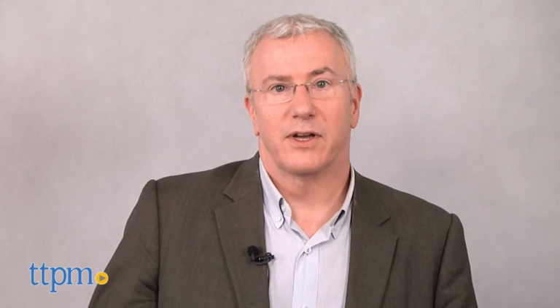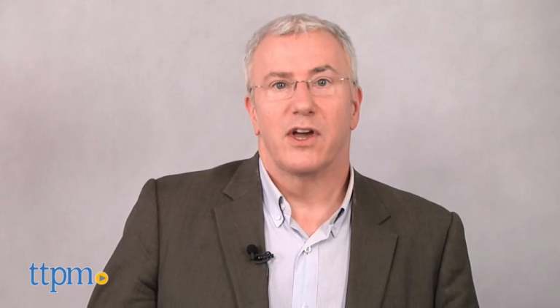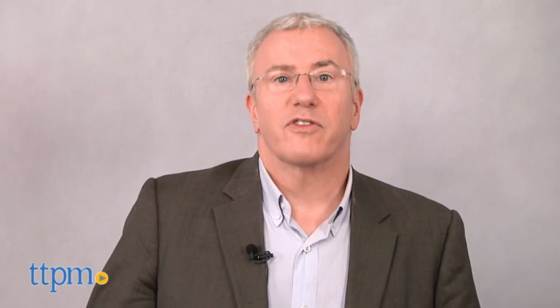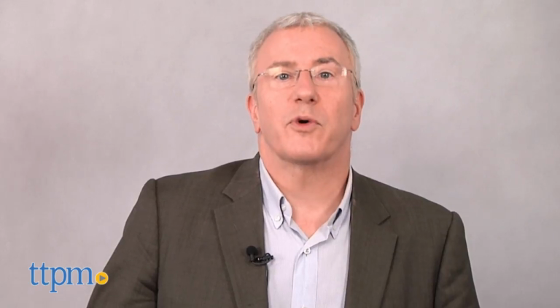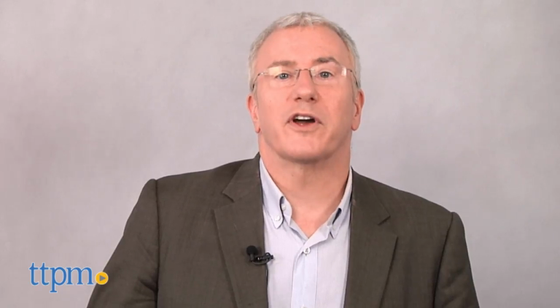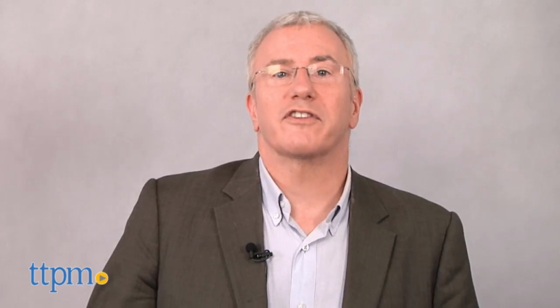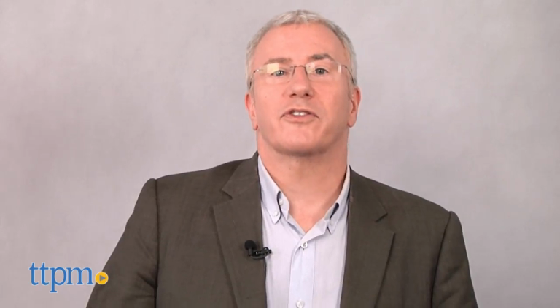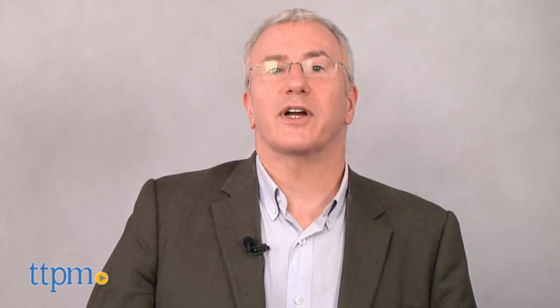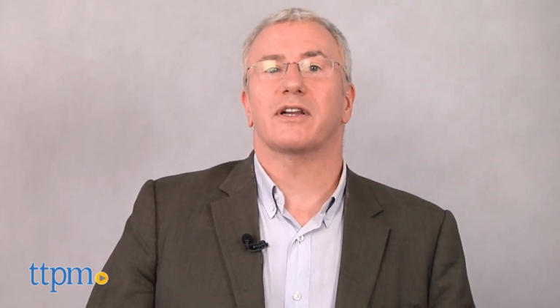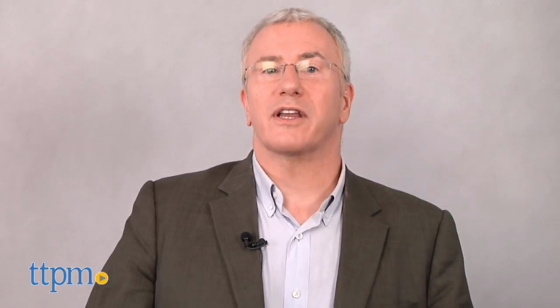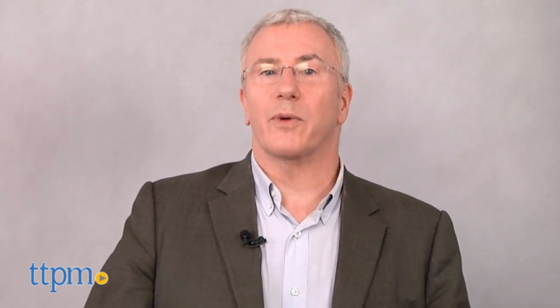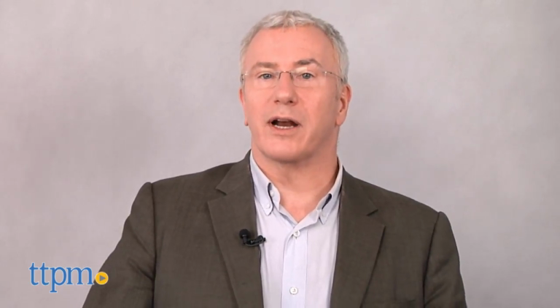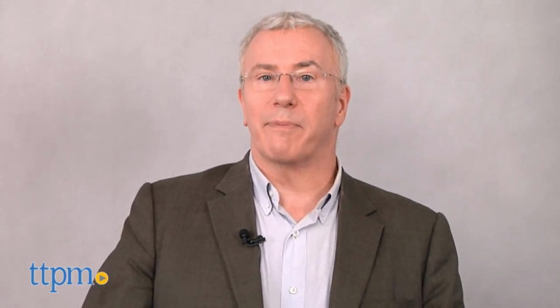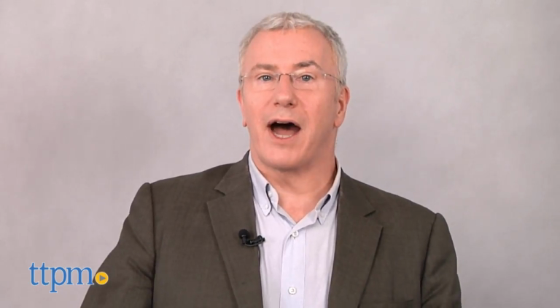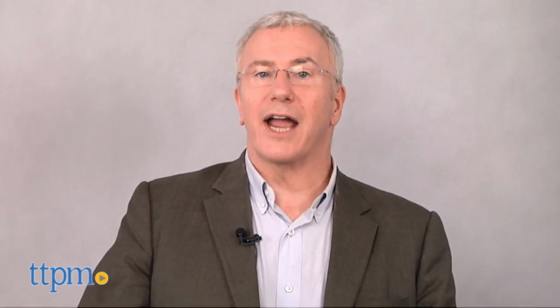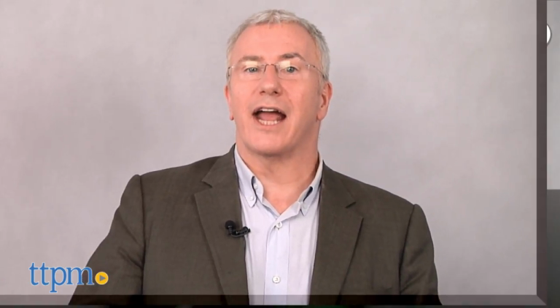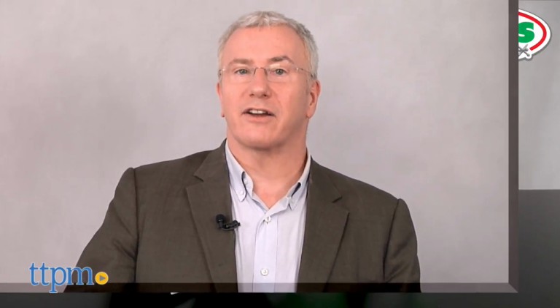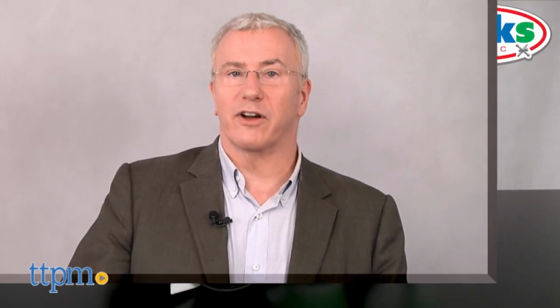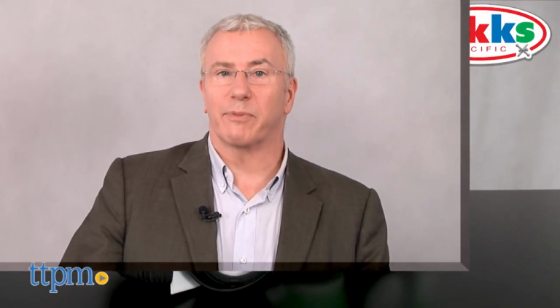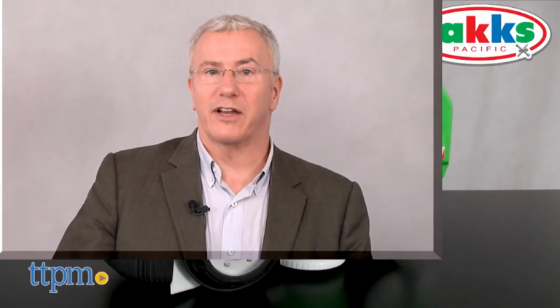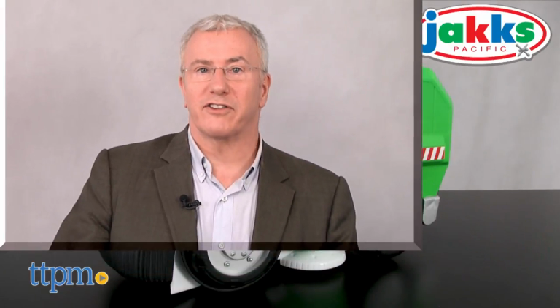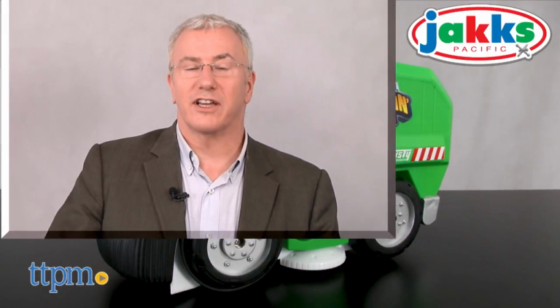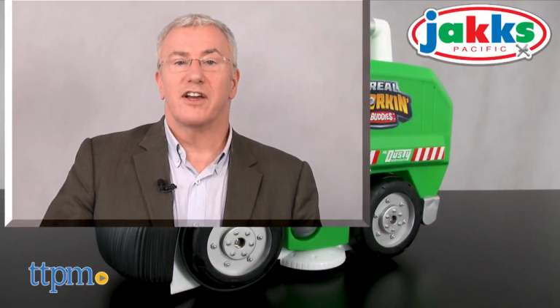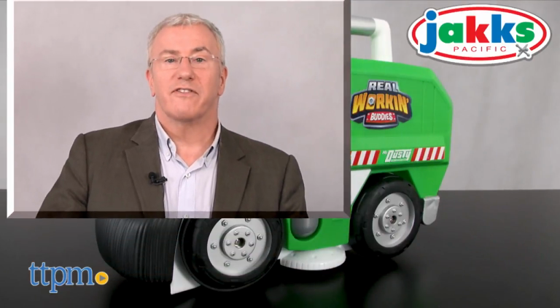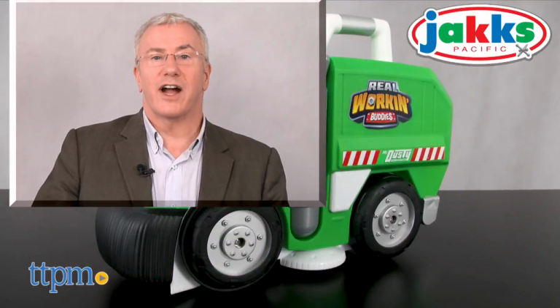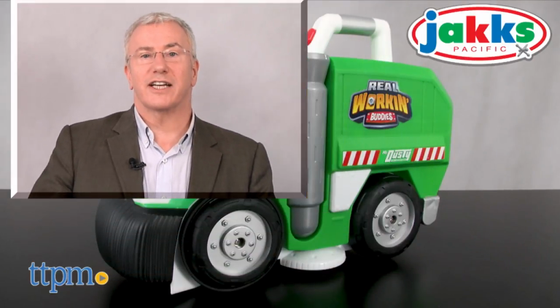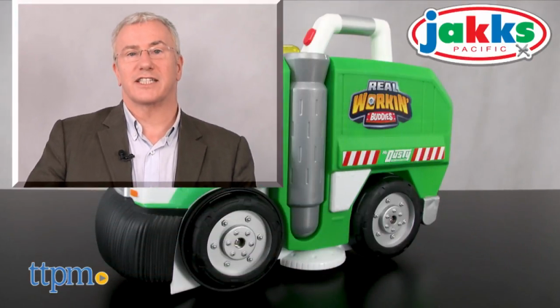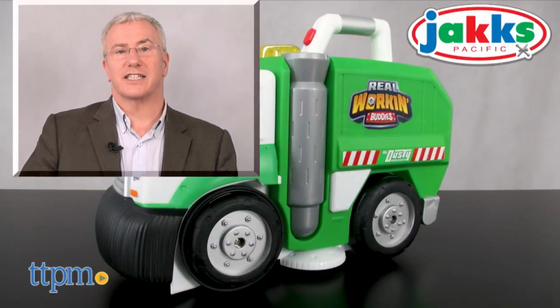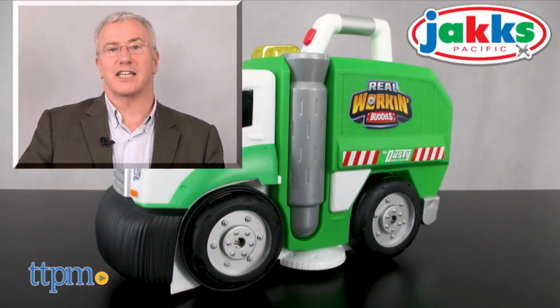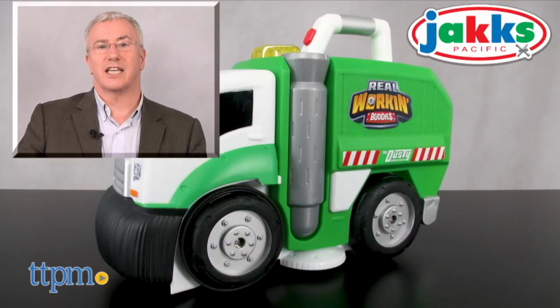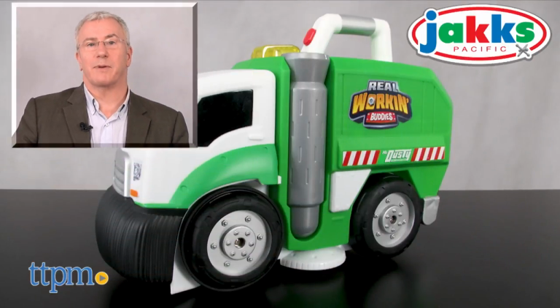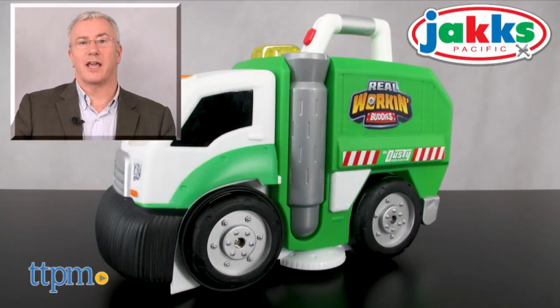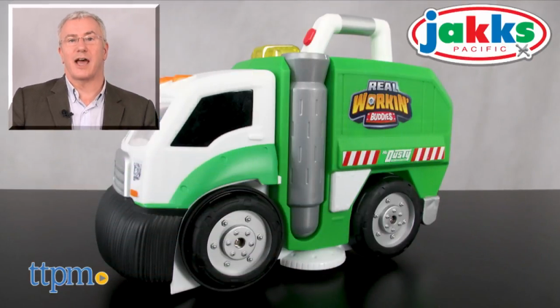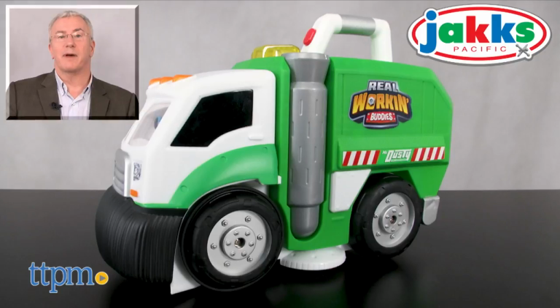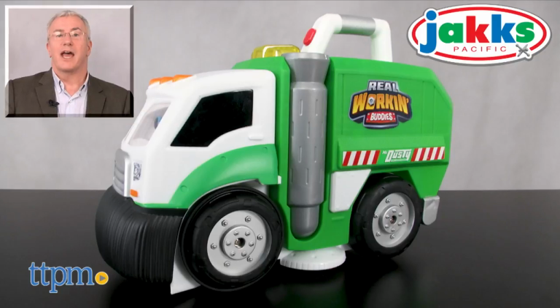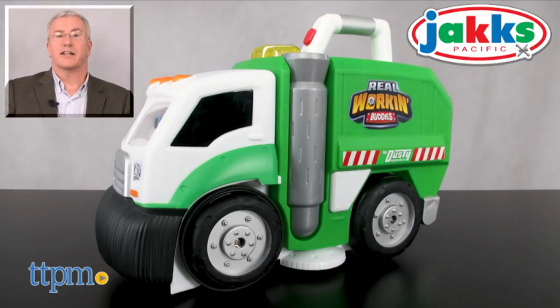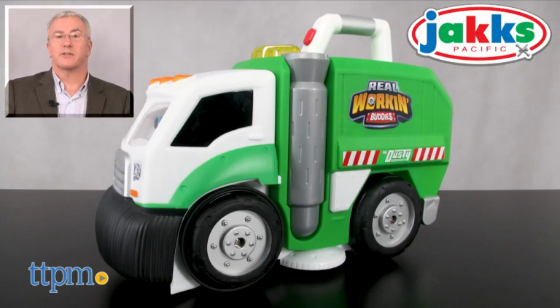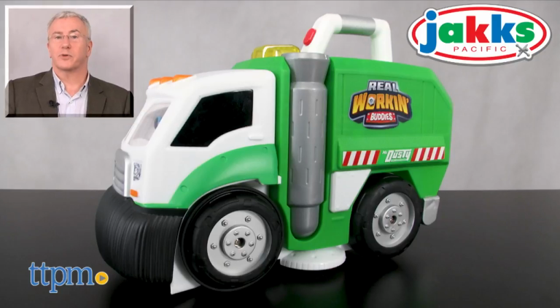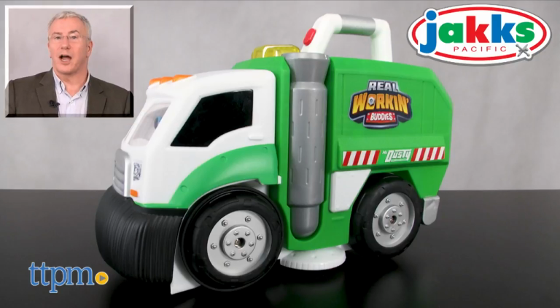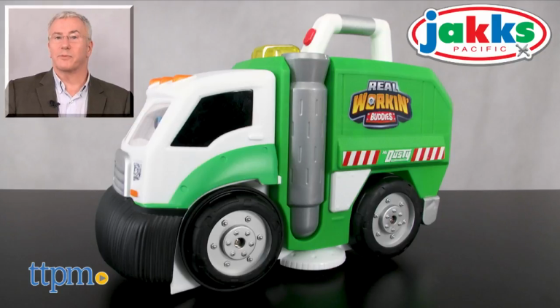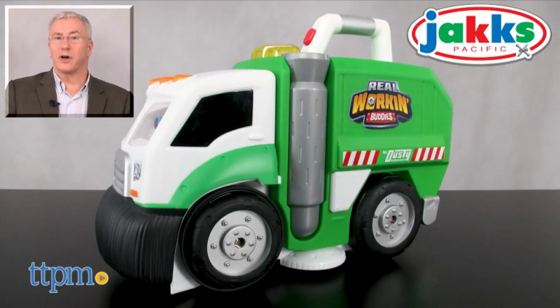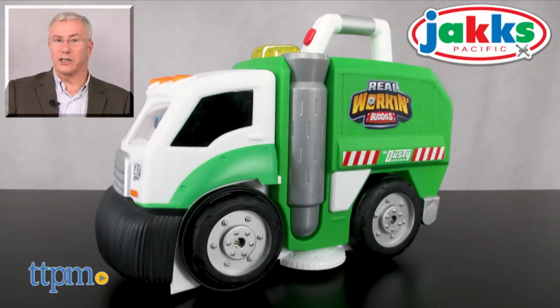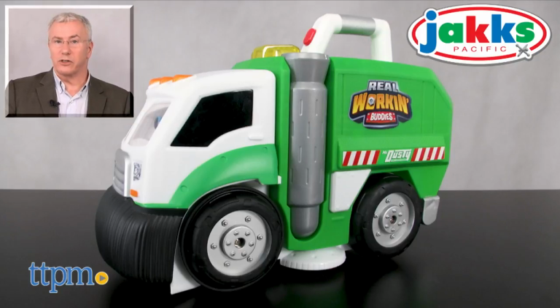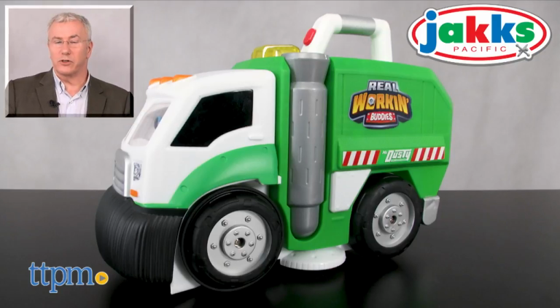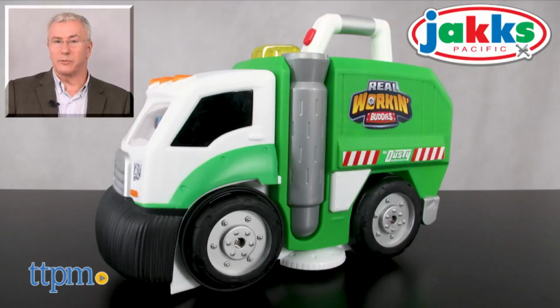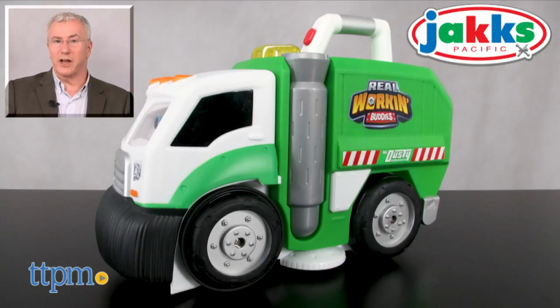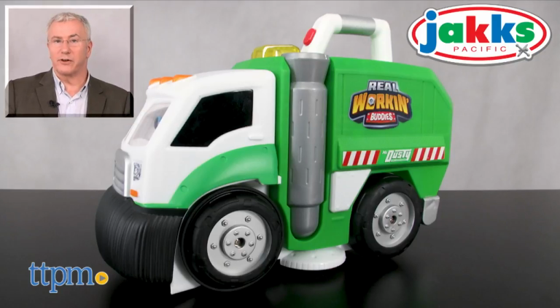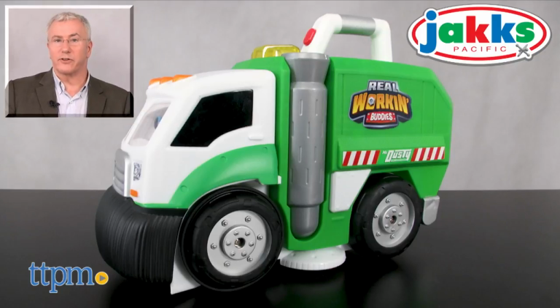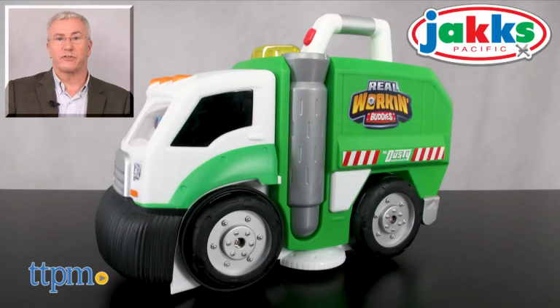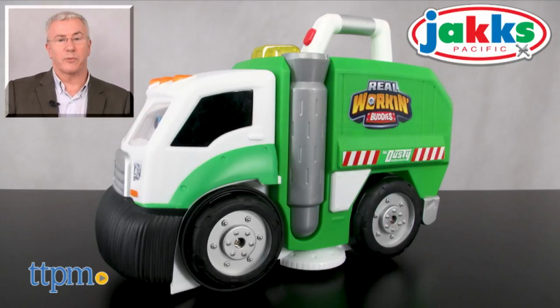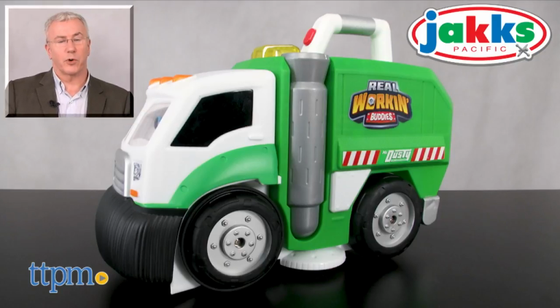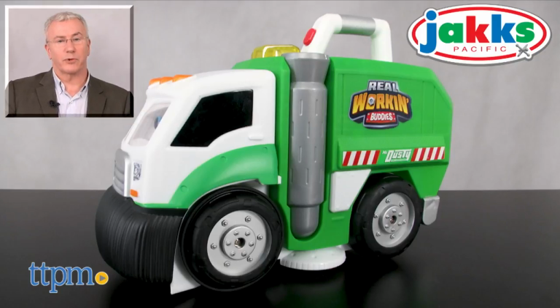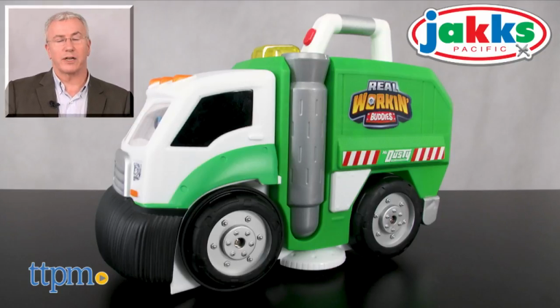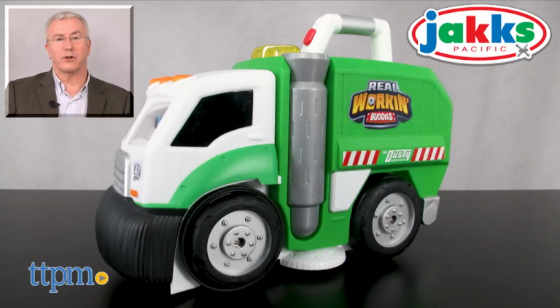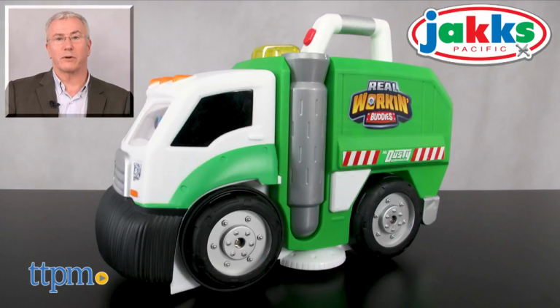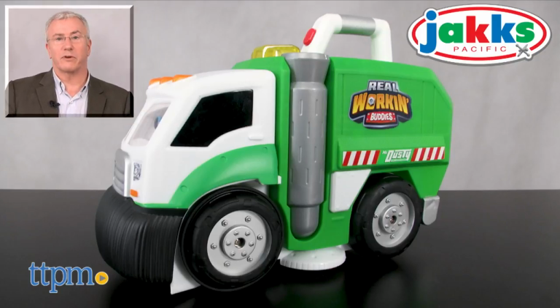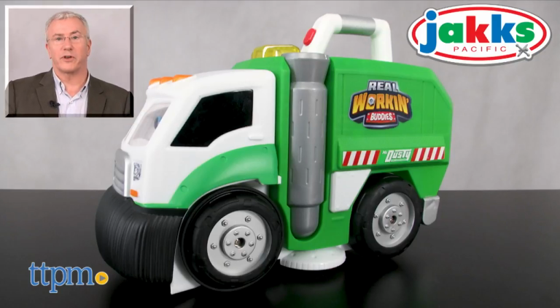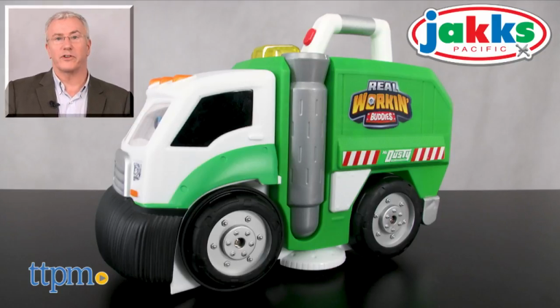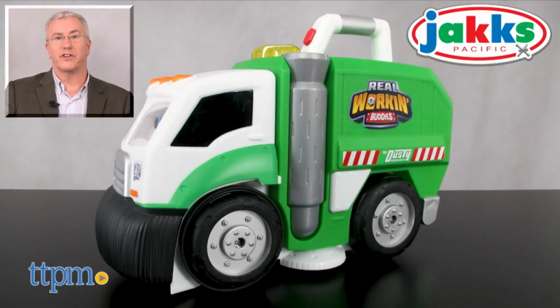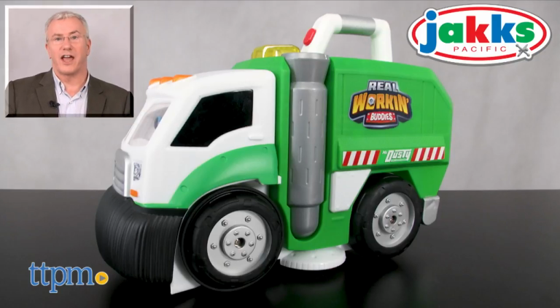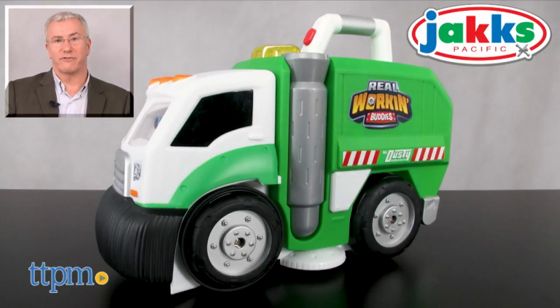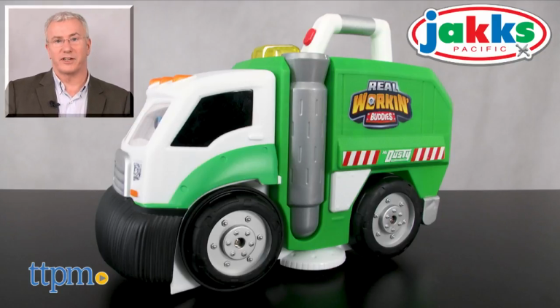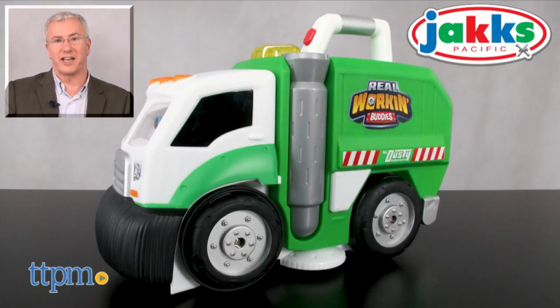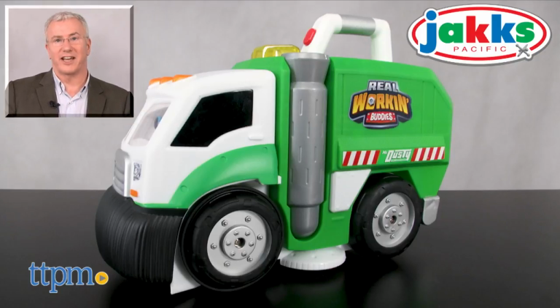For more on this toy, including where to buy and current pricing, find us at TTPM, and subscribe to our YouTube channels for more great toy reviews every day.